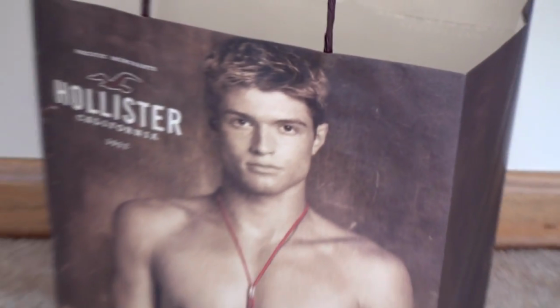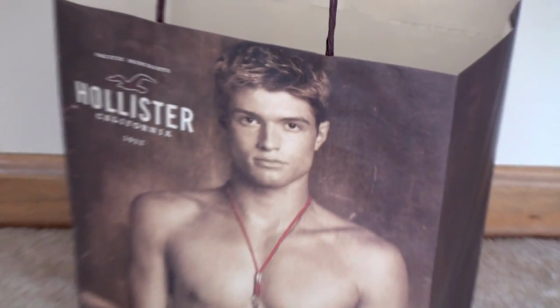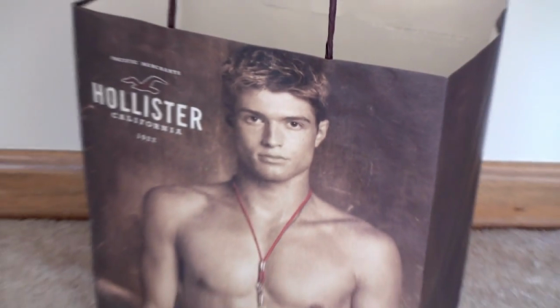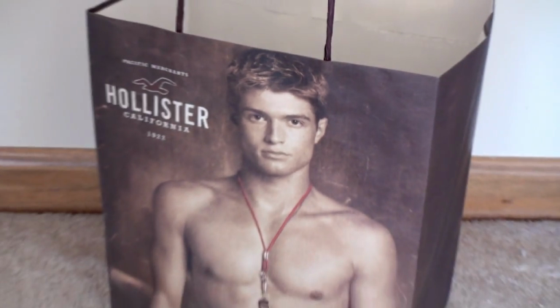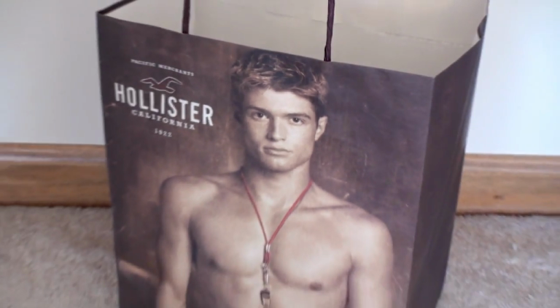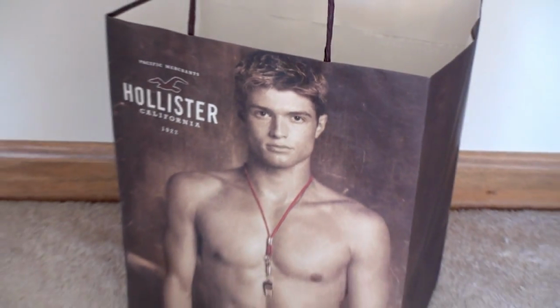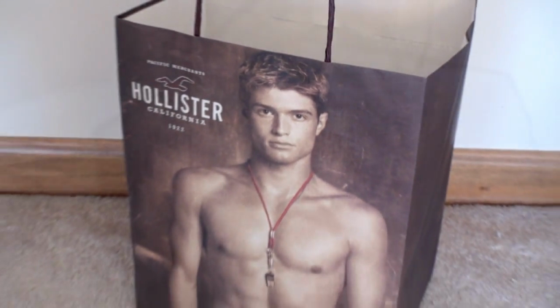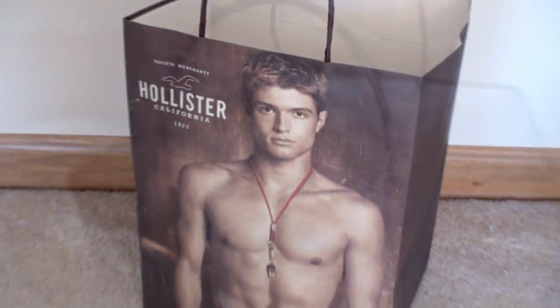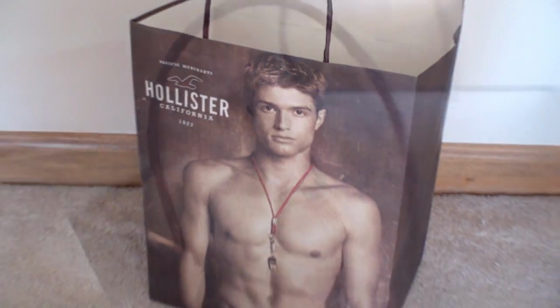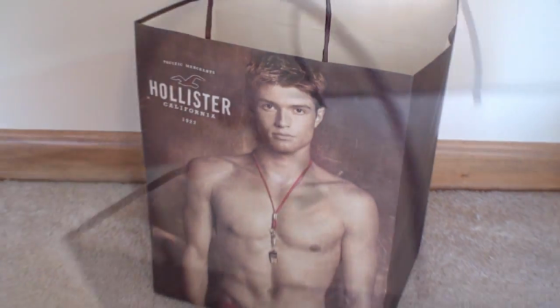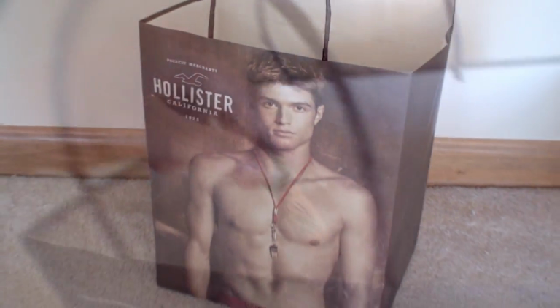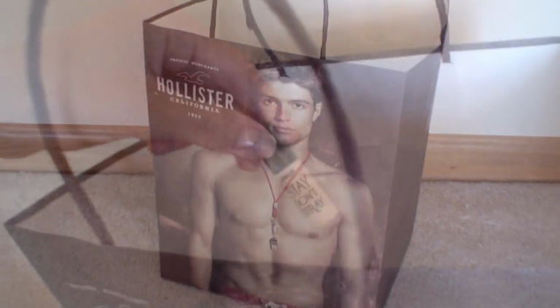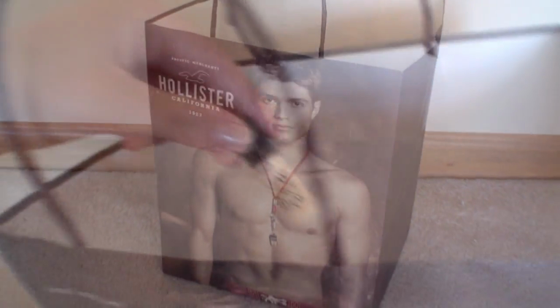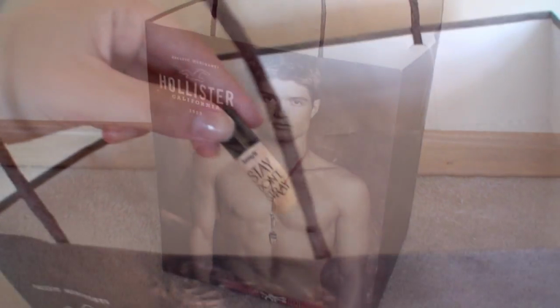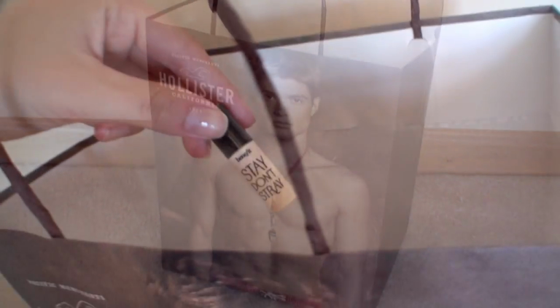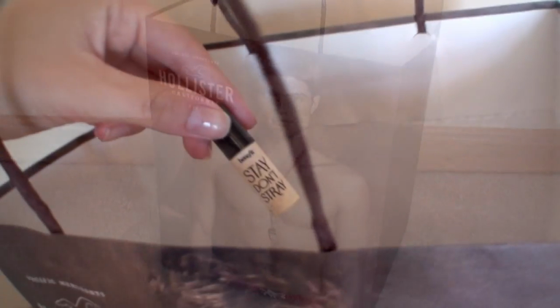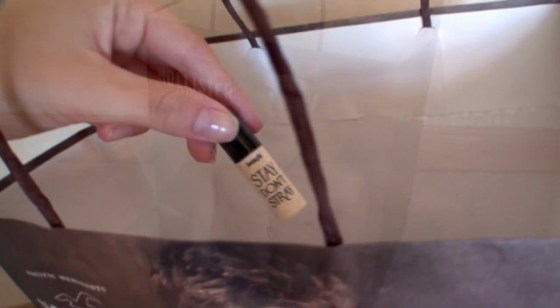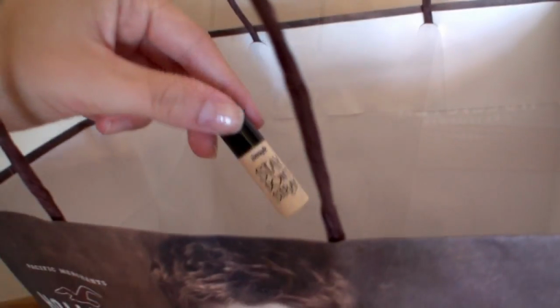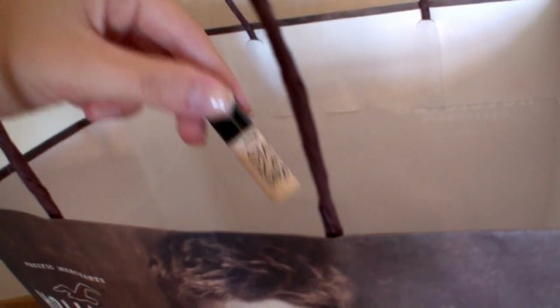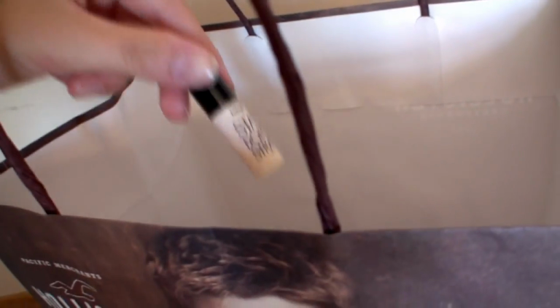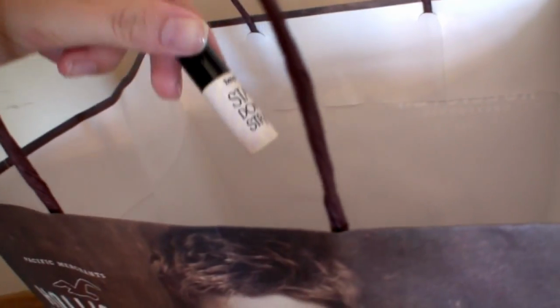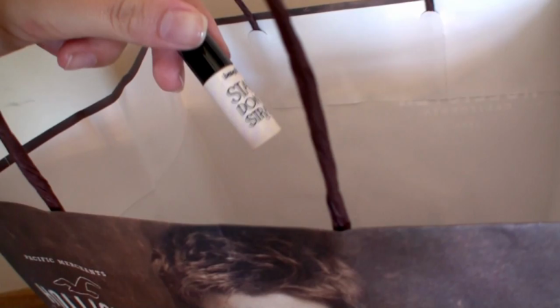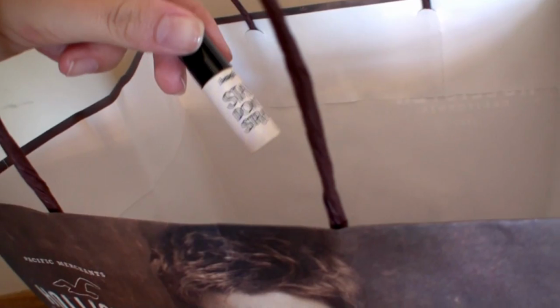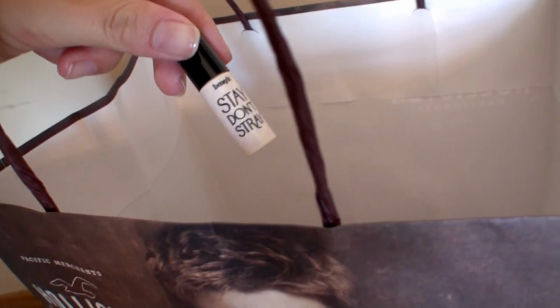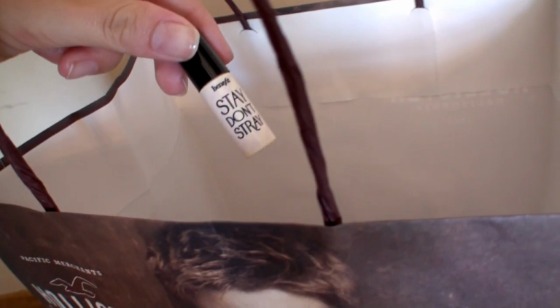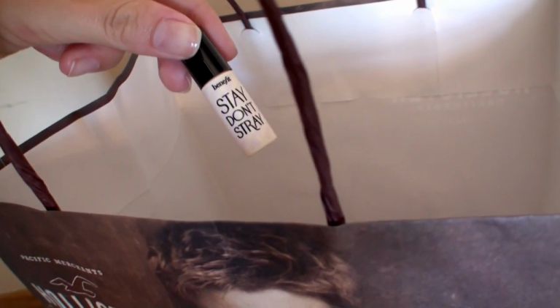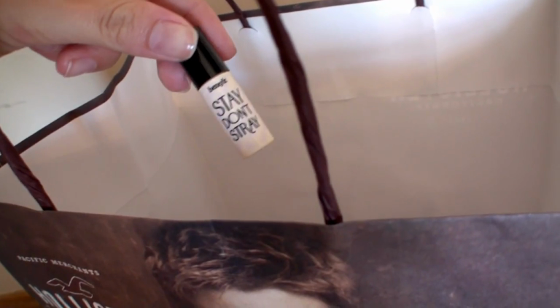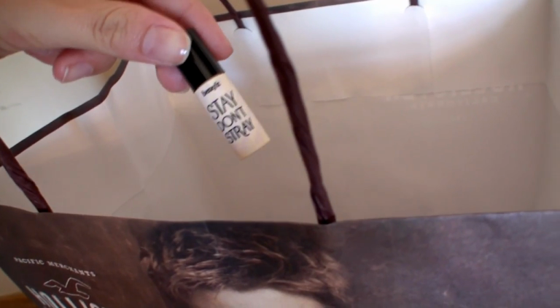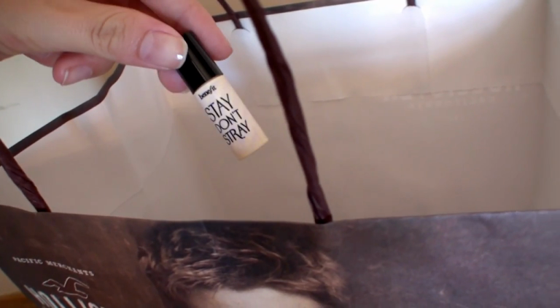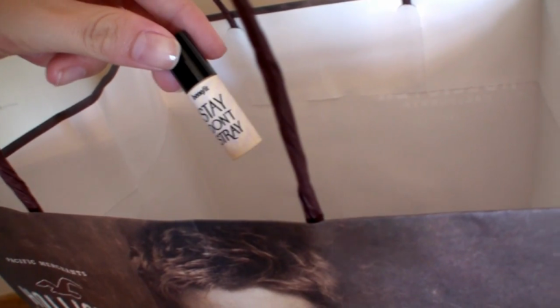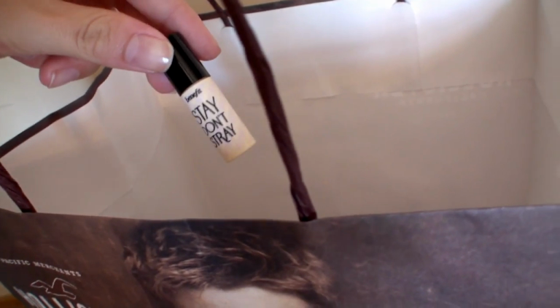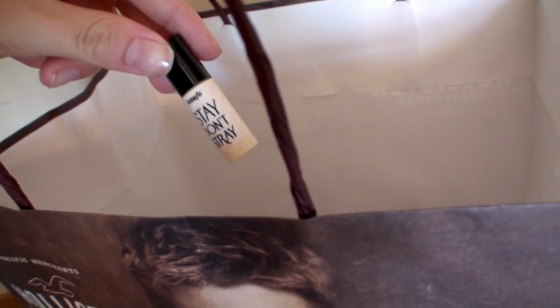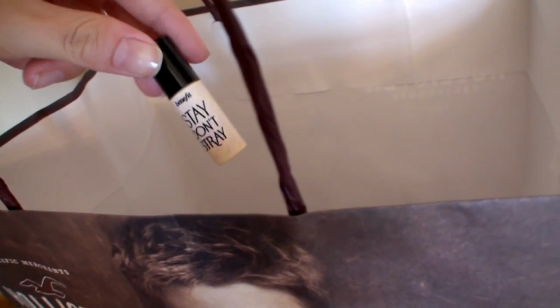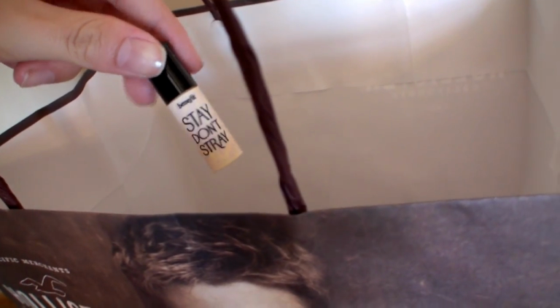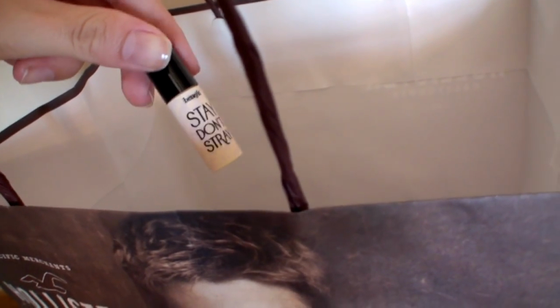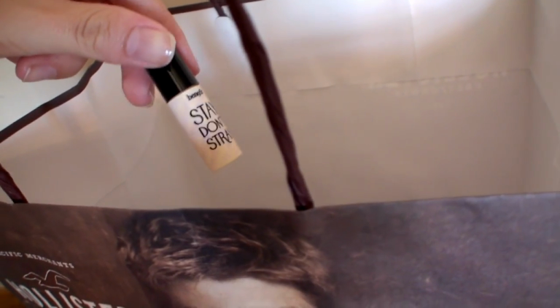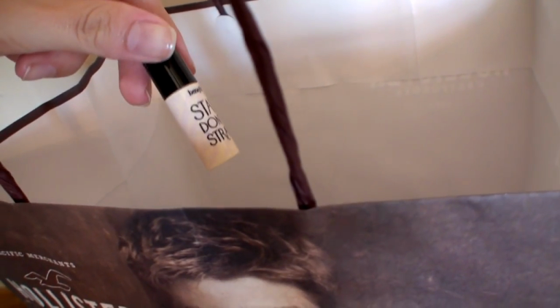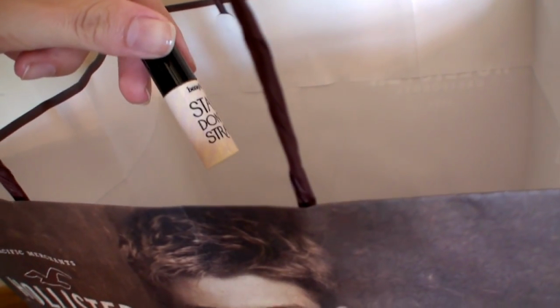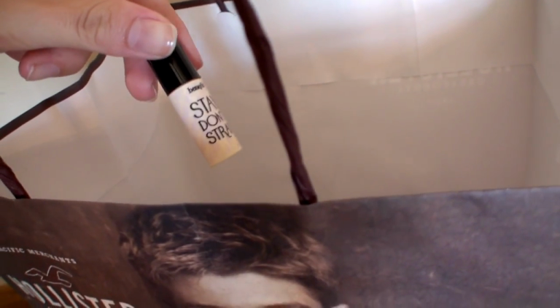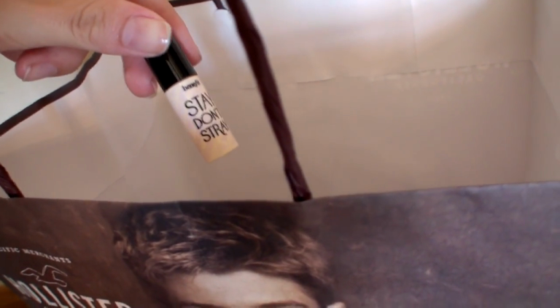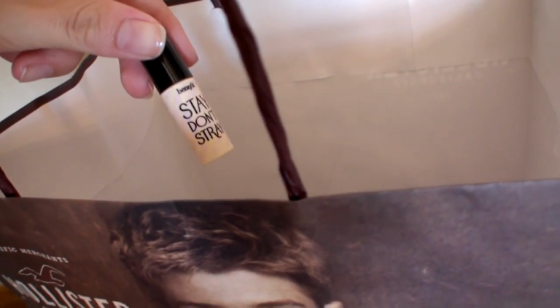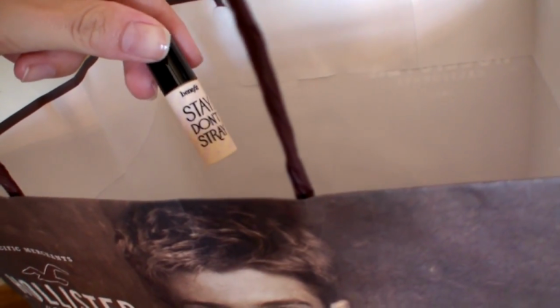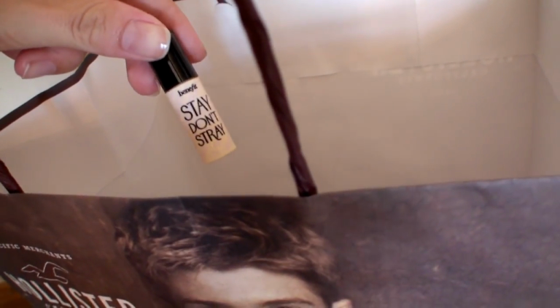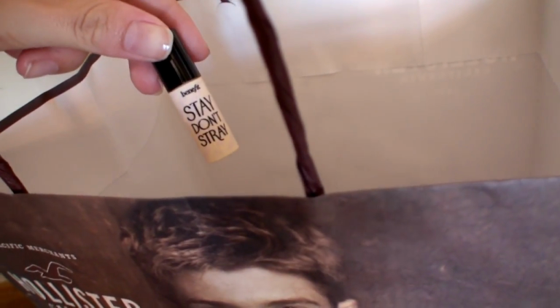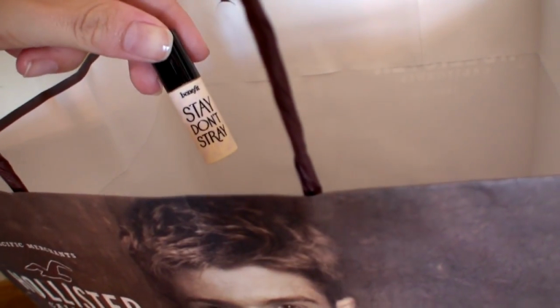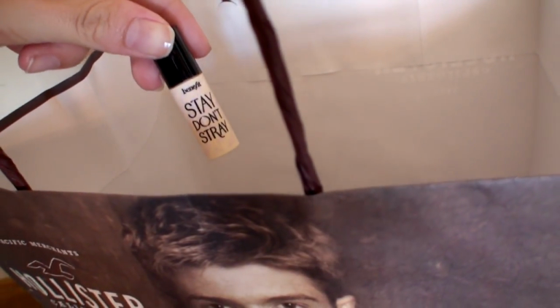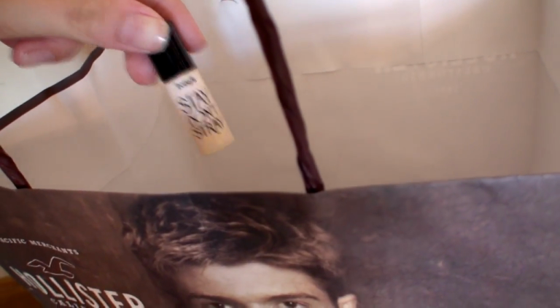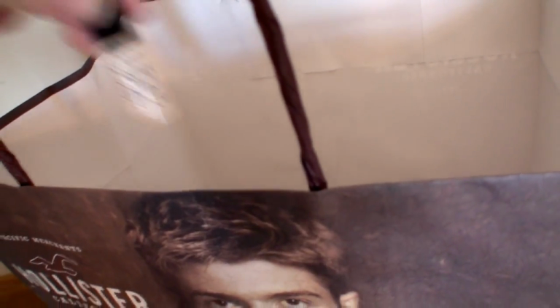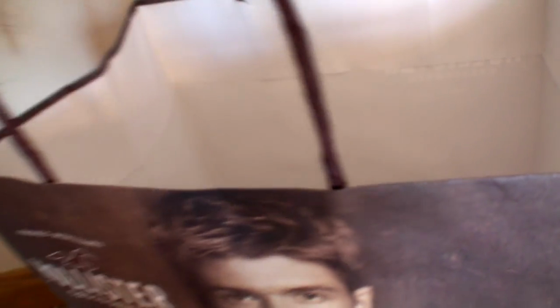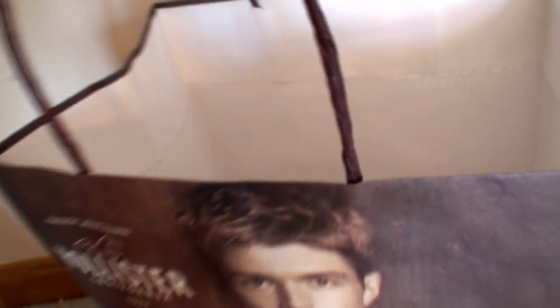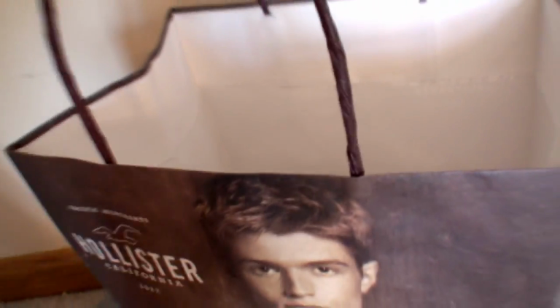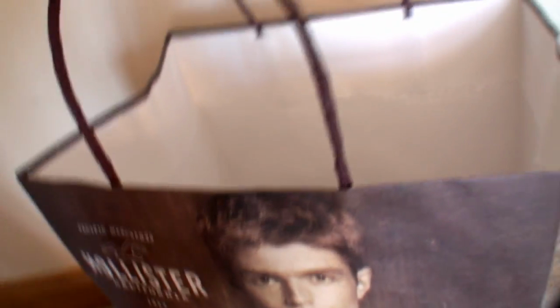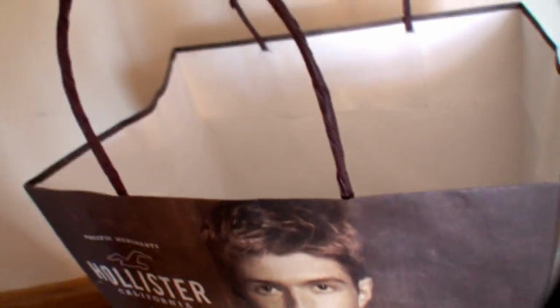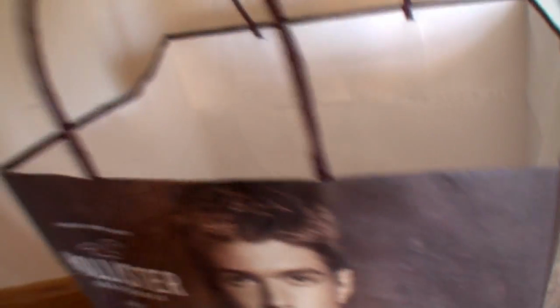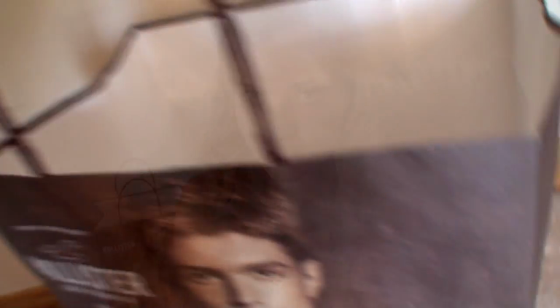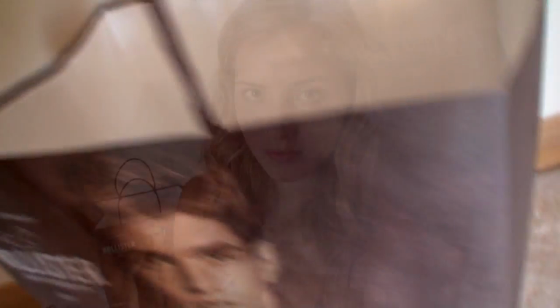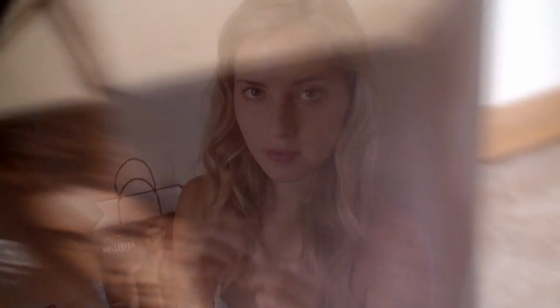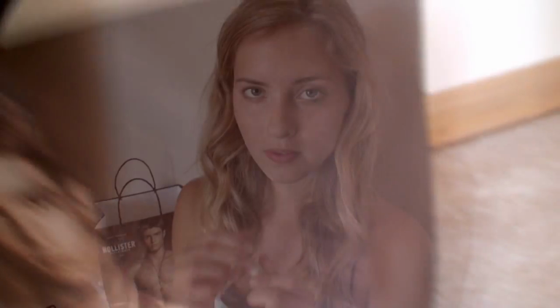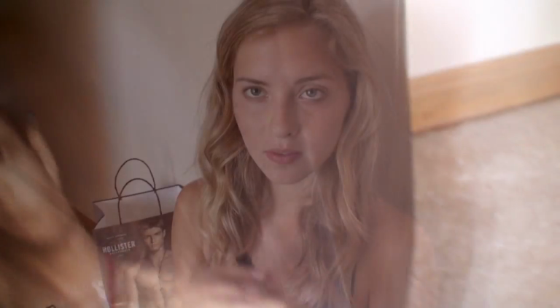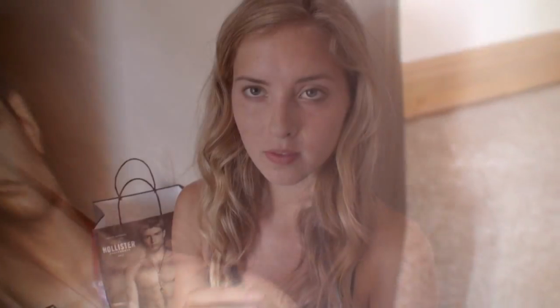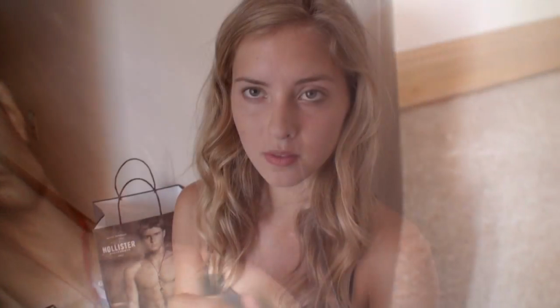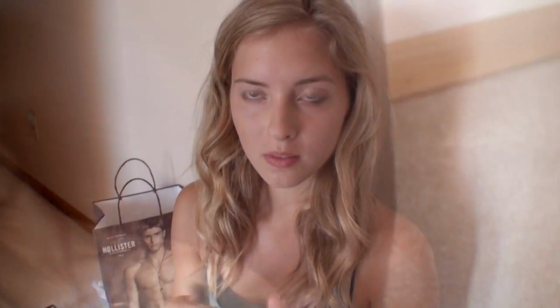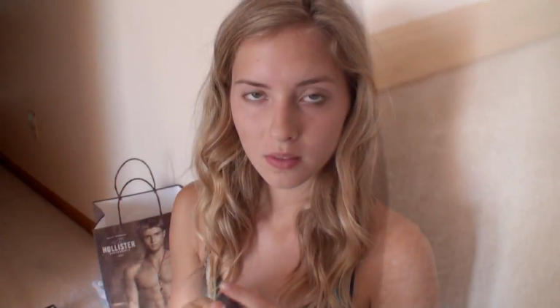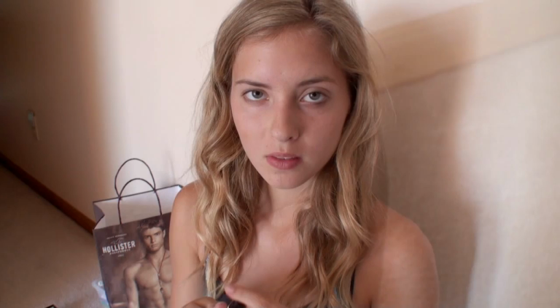I'm going to prime my eyes with Stay Don't Stray by Benefit to make sure I don't have any creasing in my eyeshadows while I'm working.